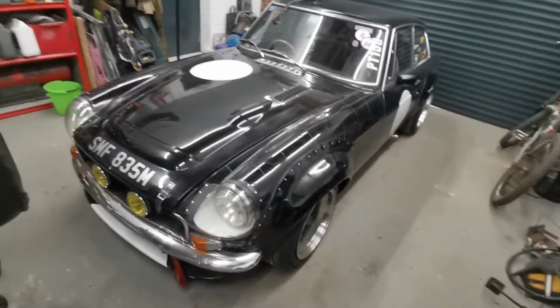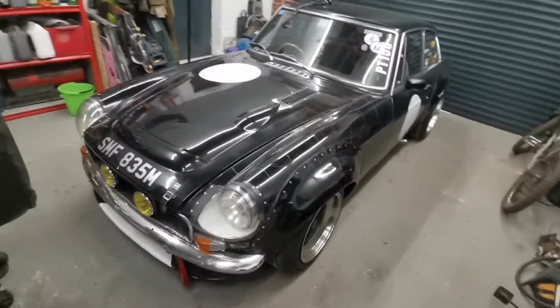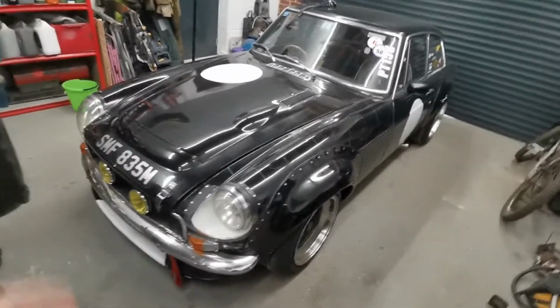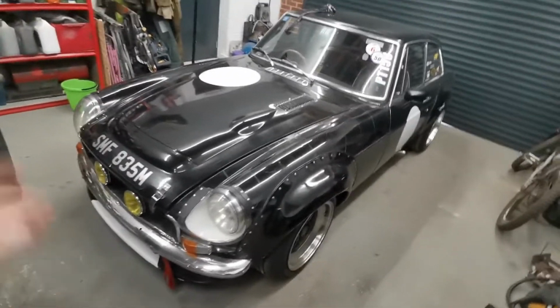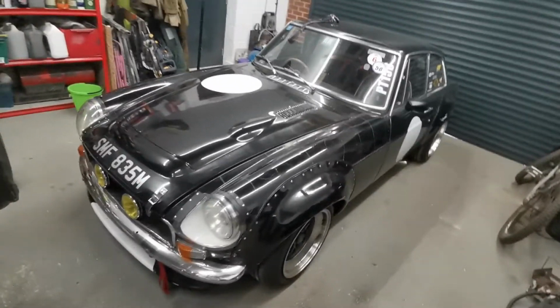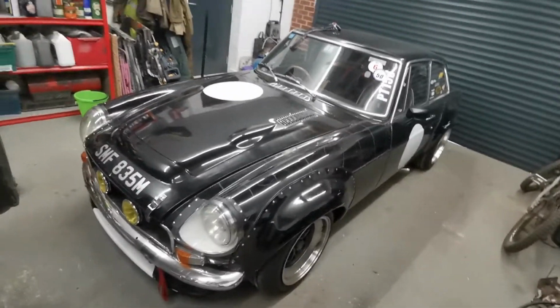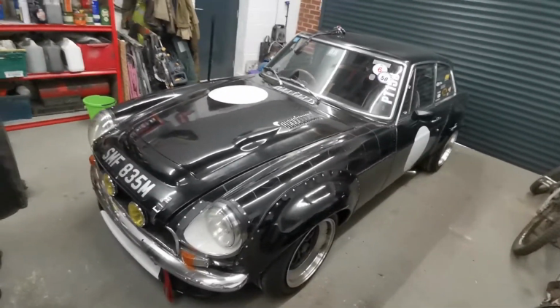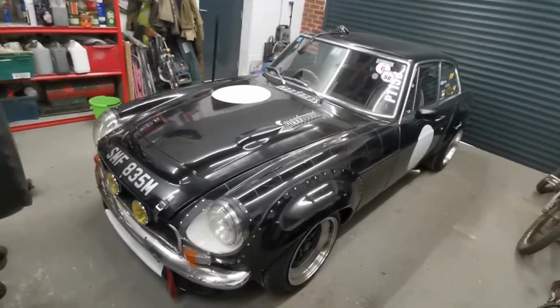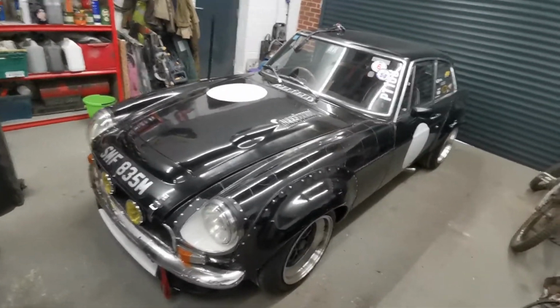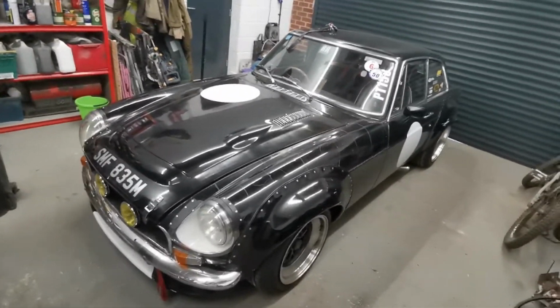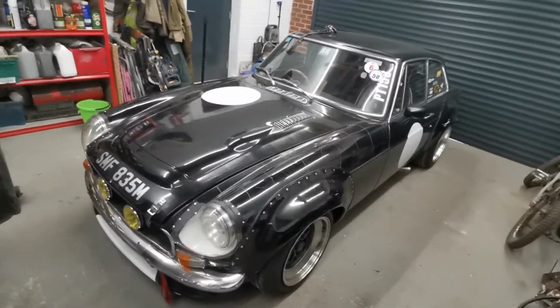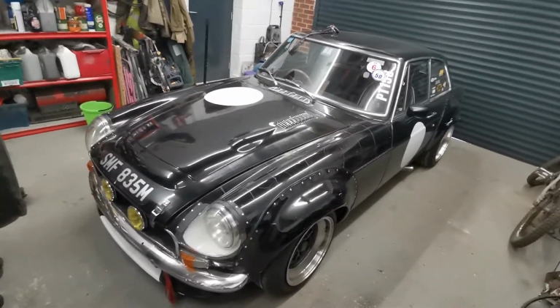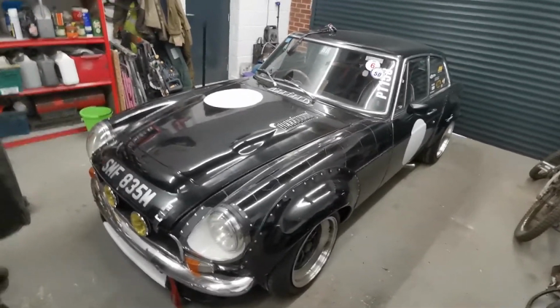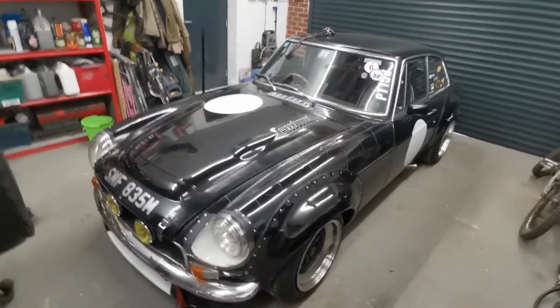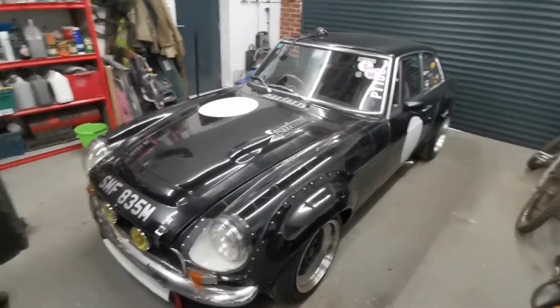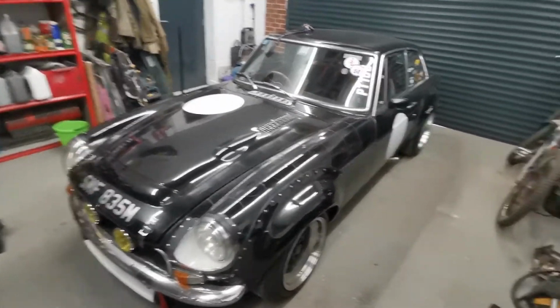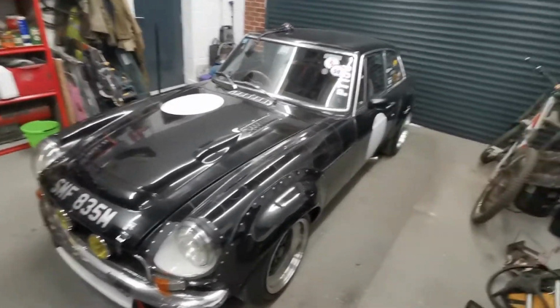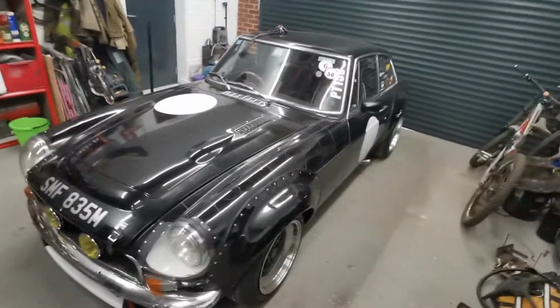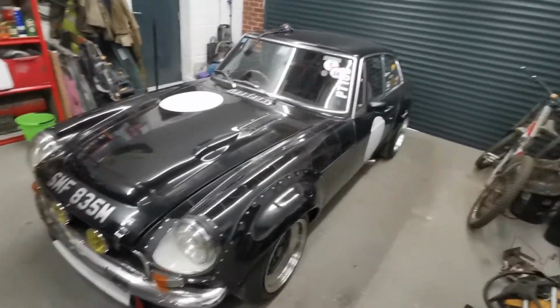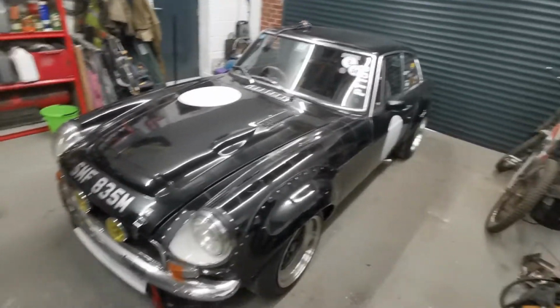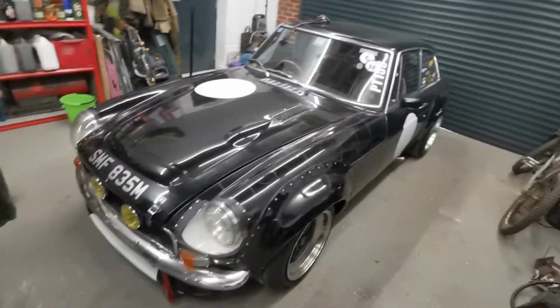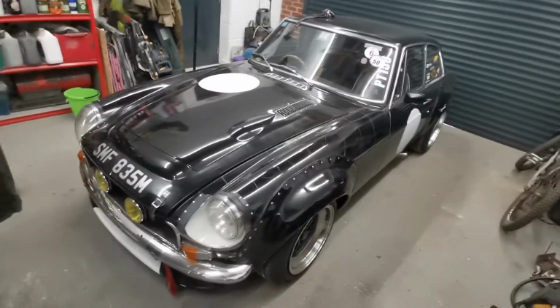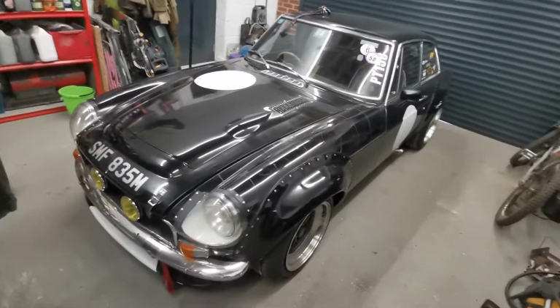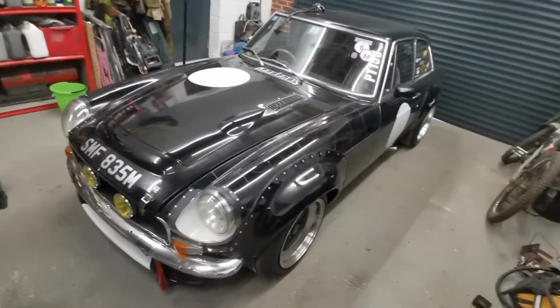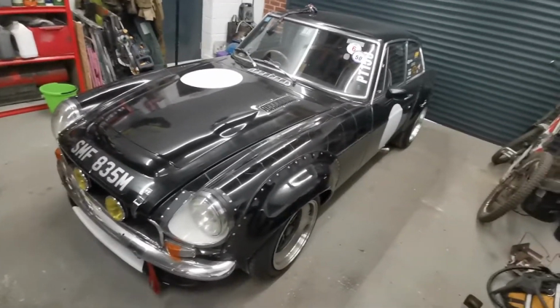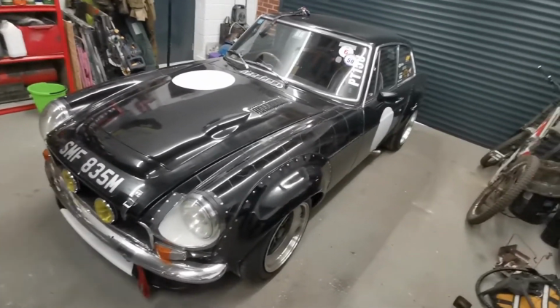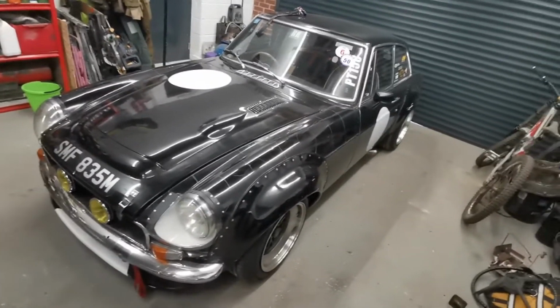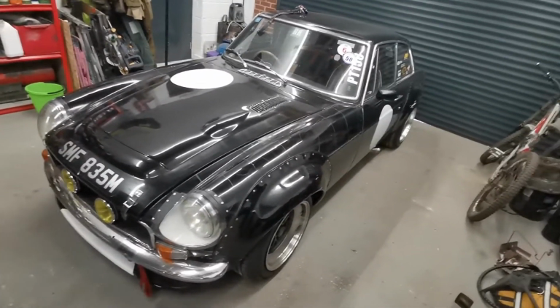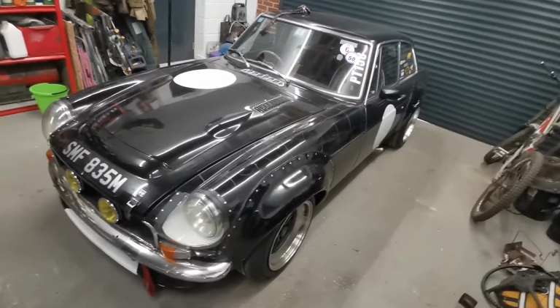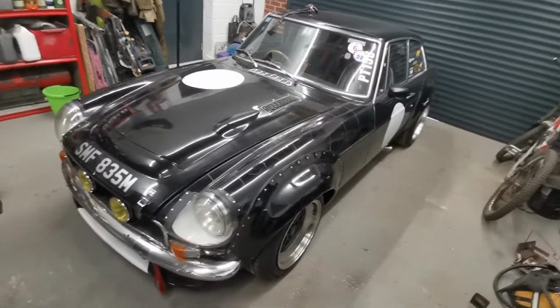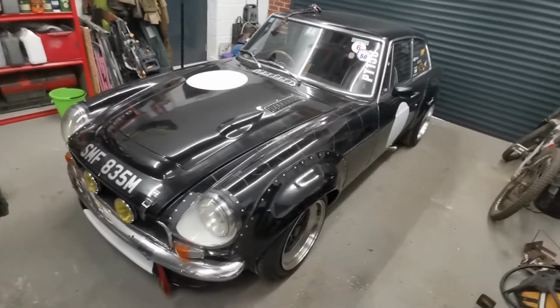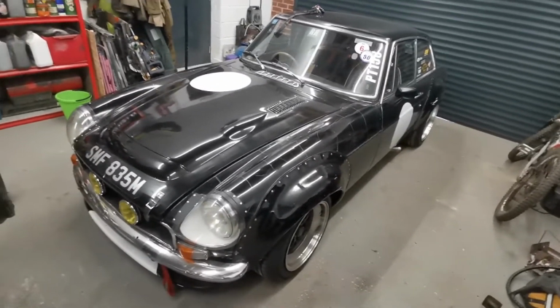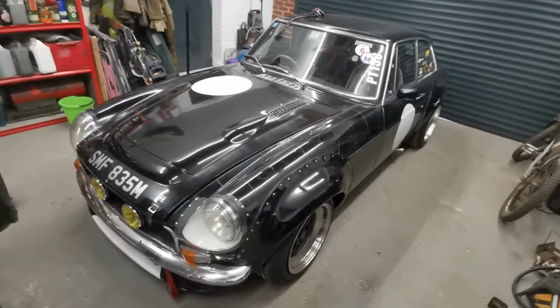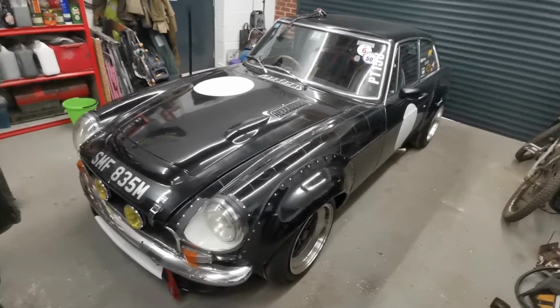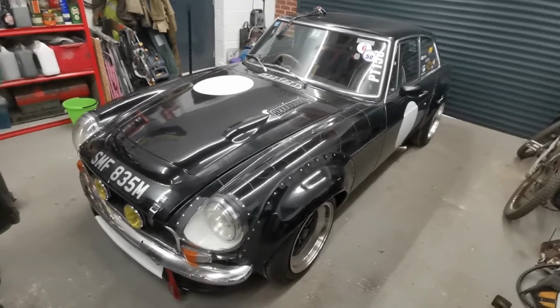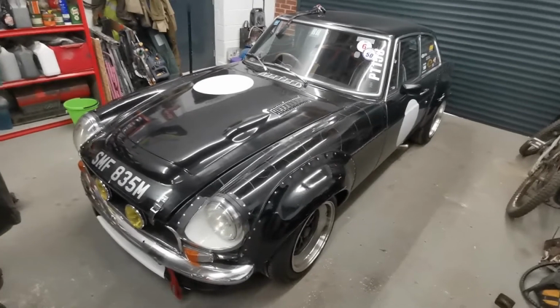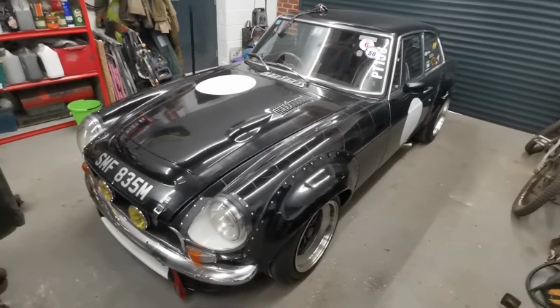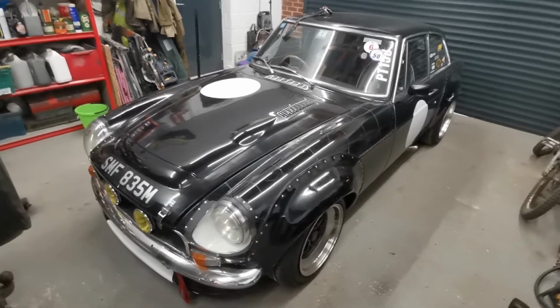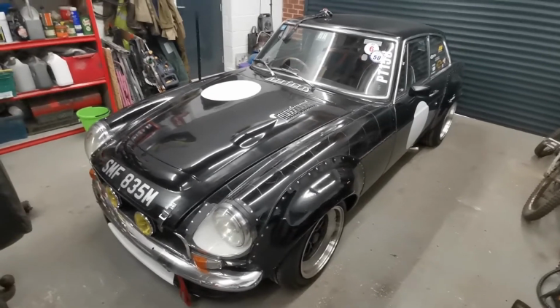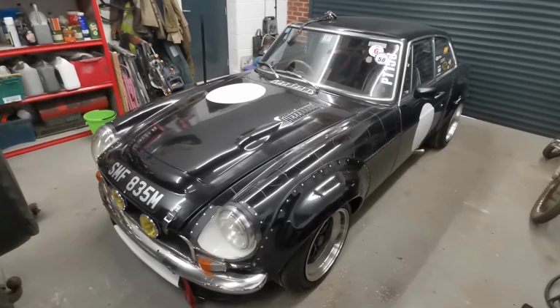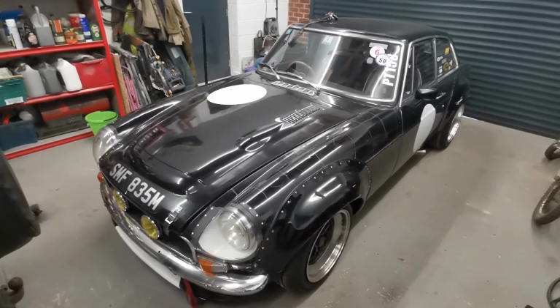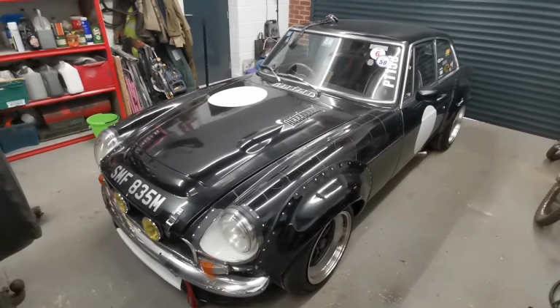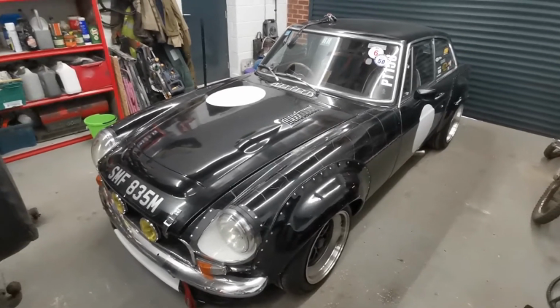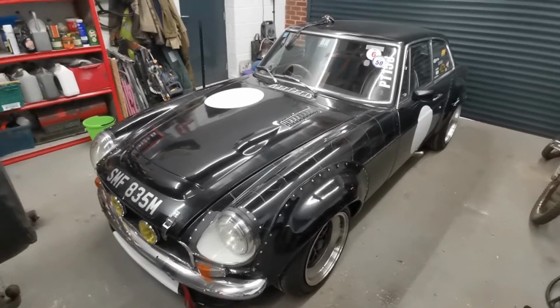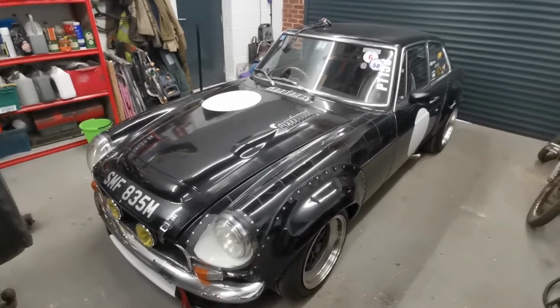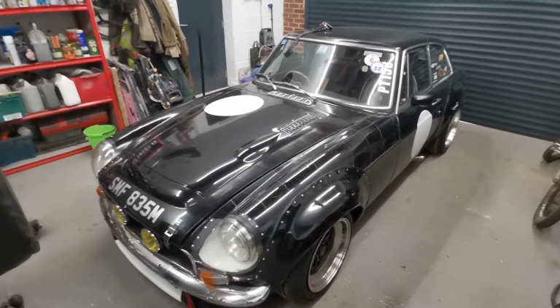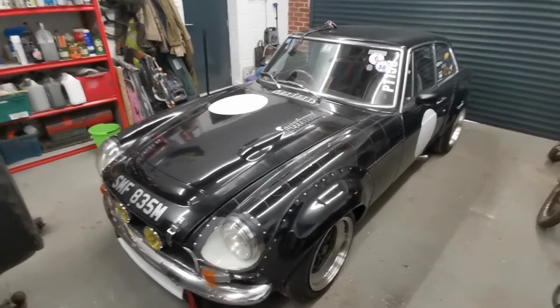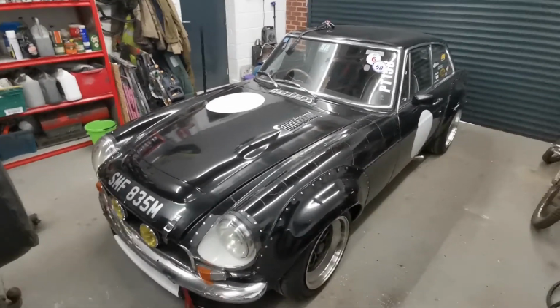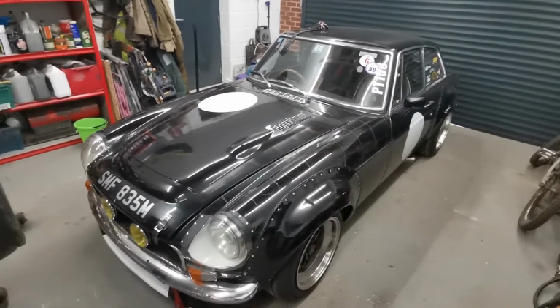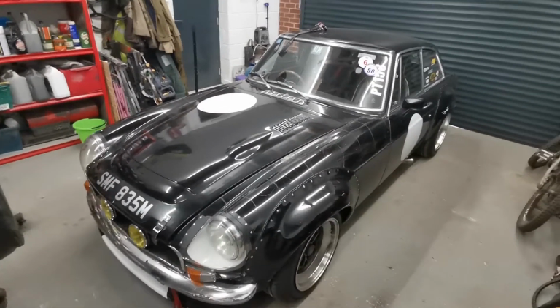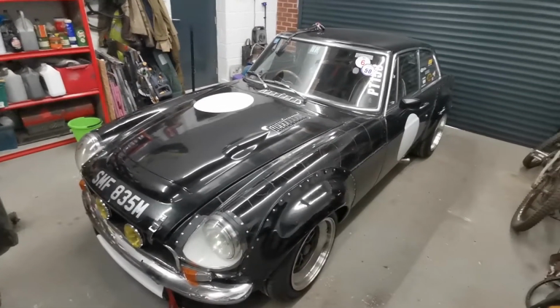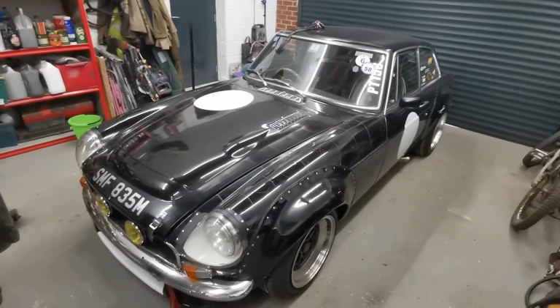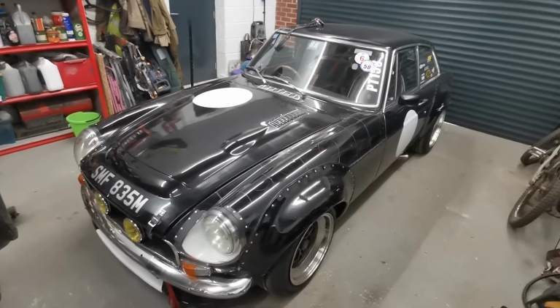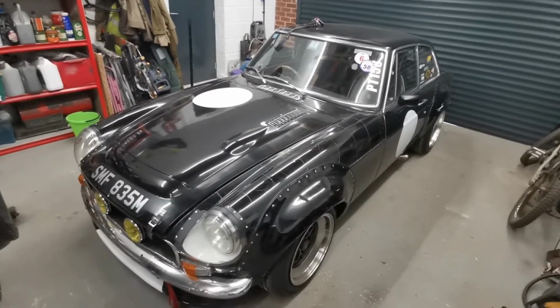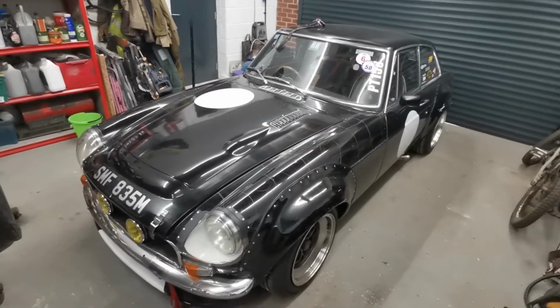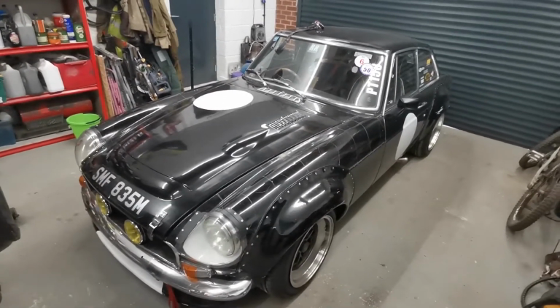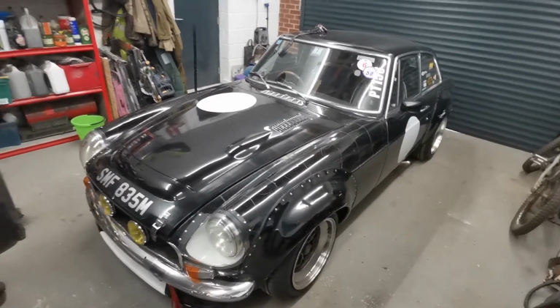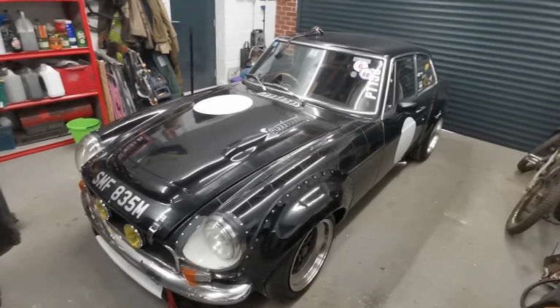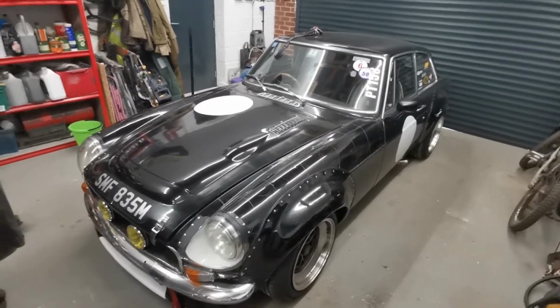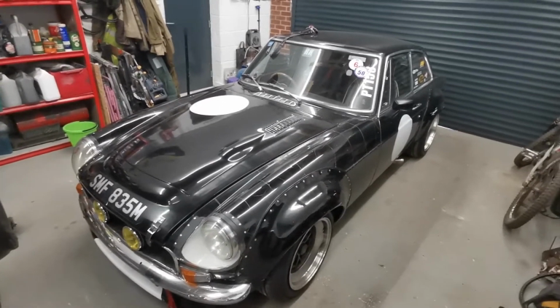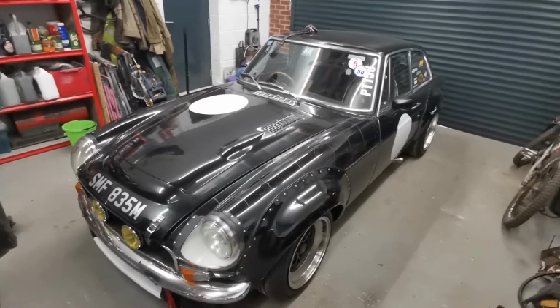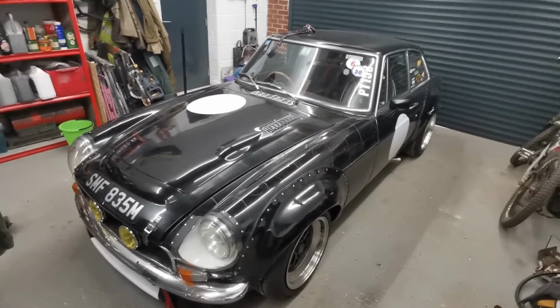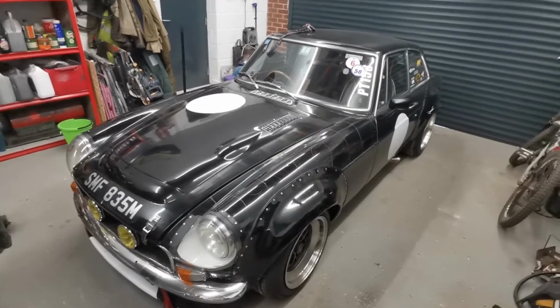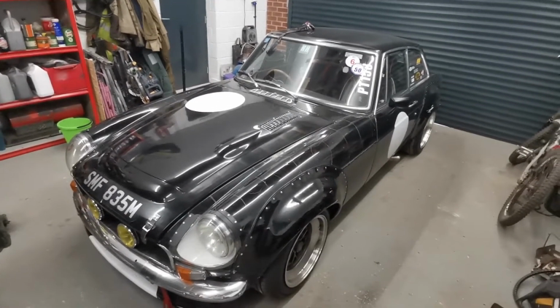Anyway, enjoy this video of us doing the hill climb at Retro Rides Gathering 2021. See you soon.